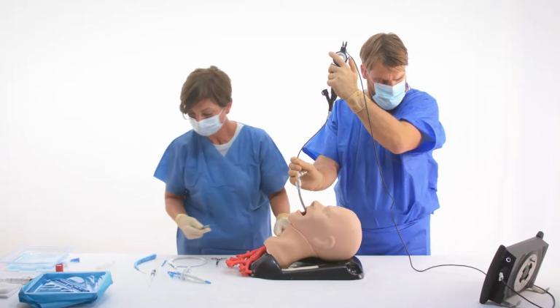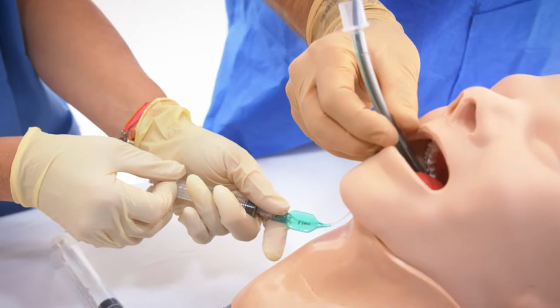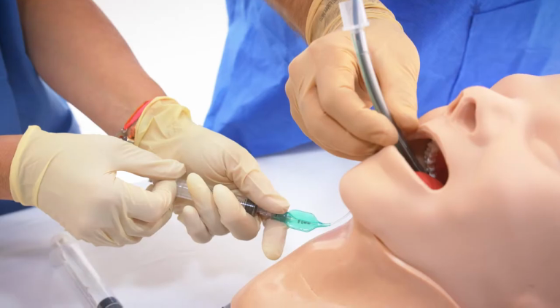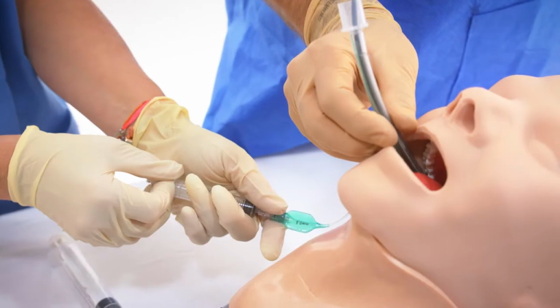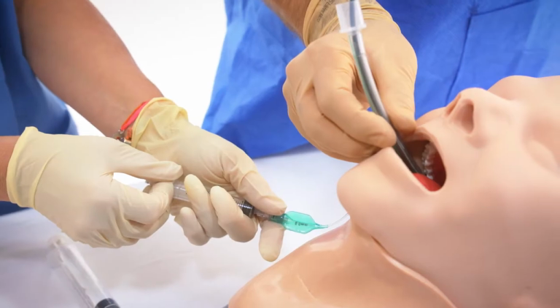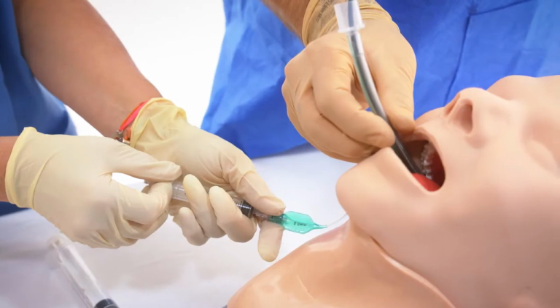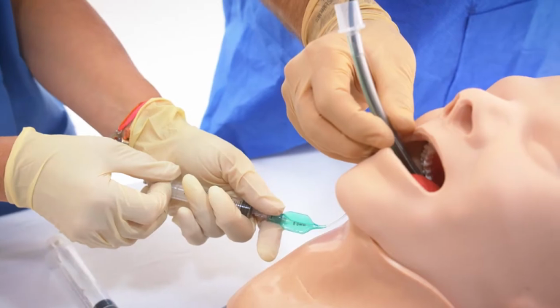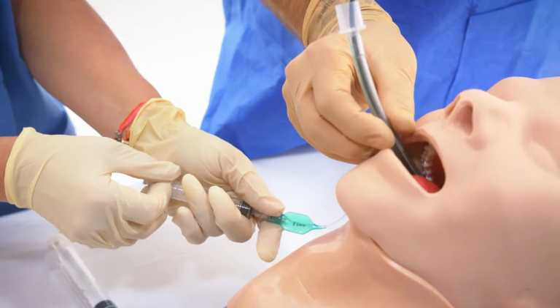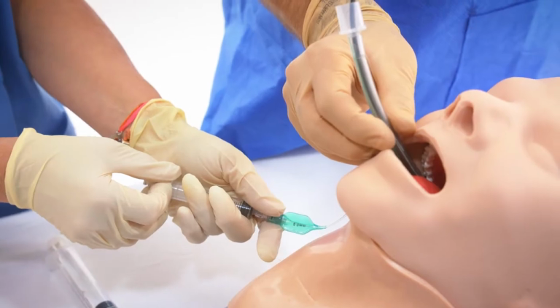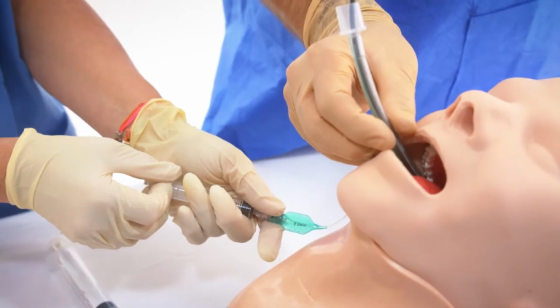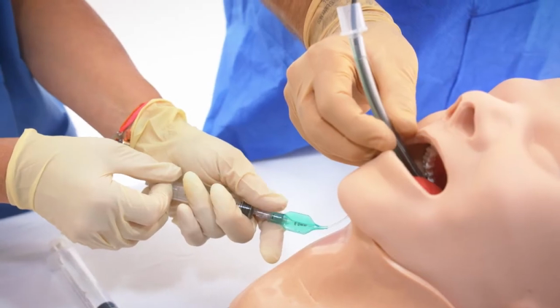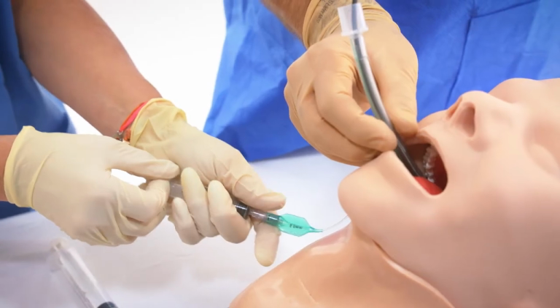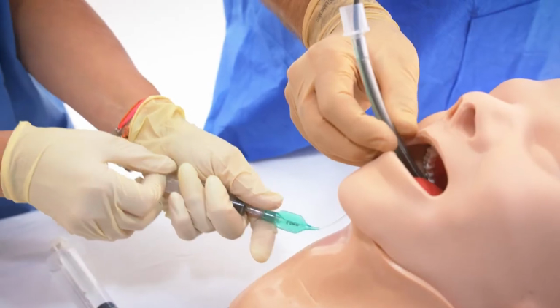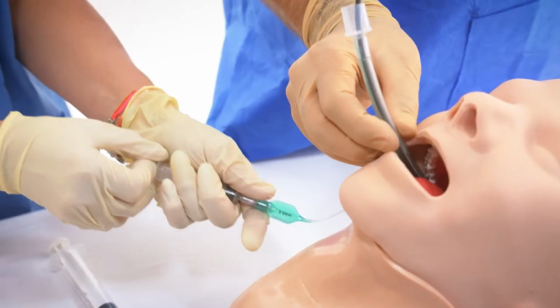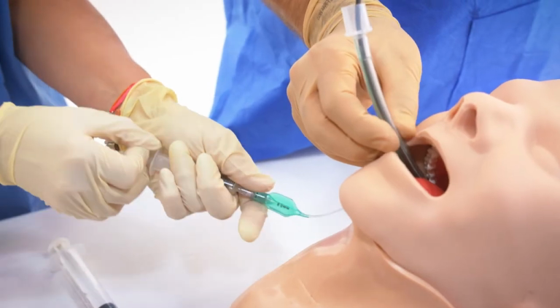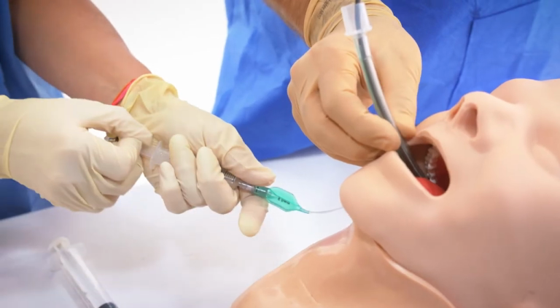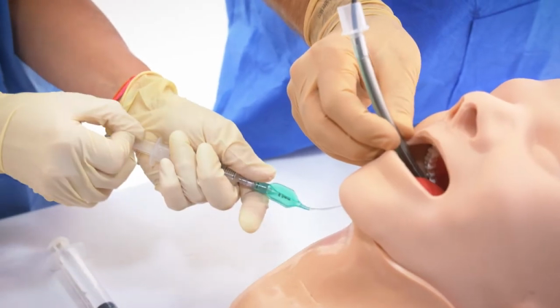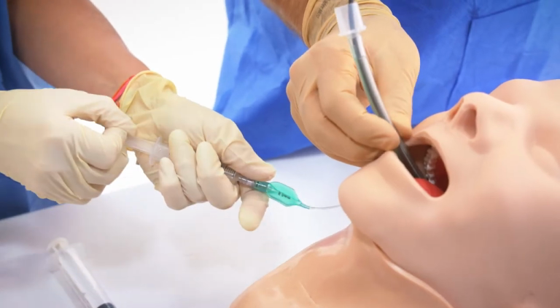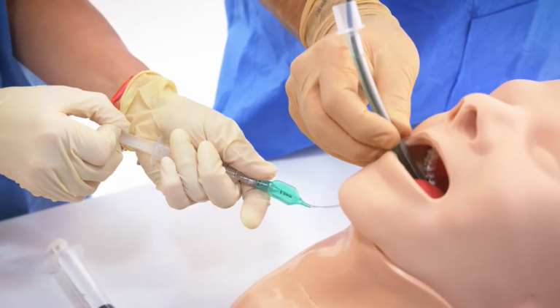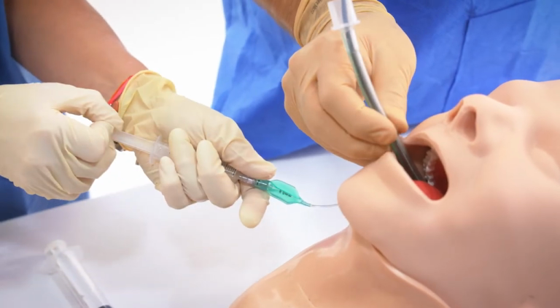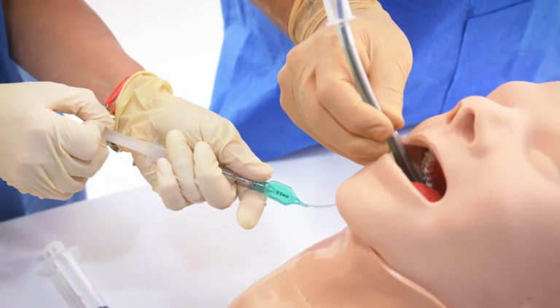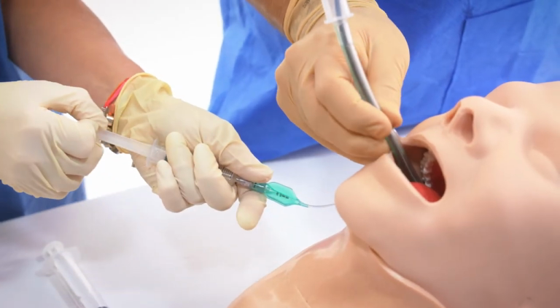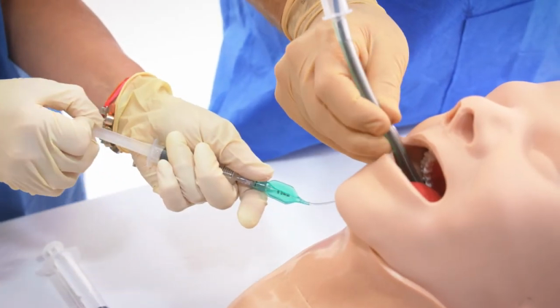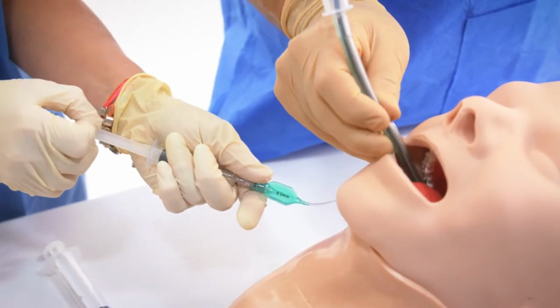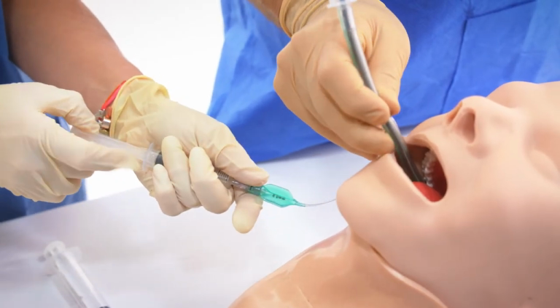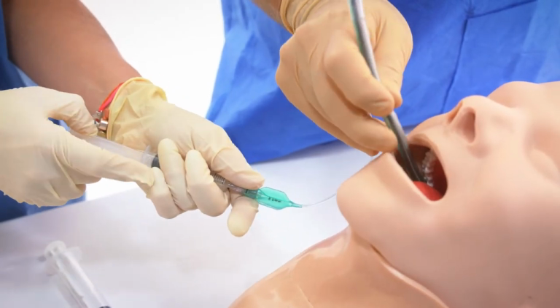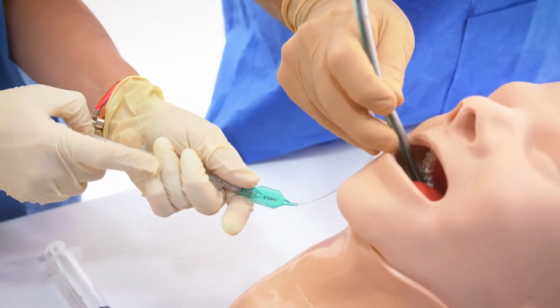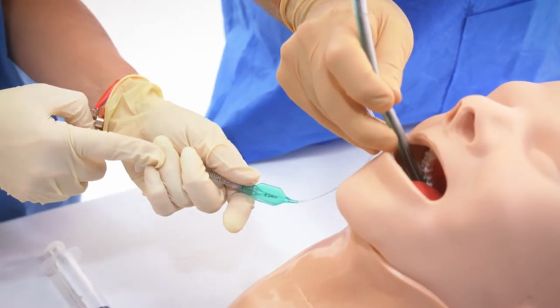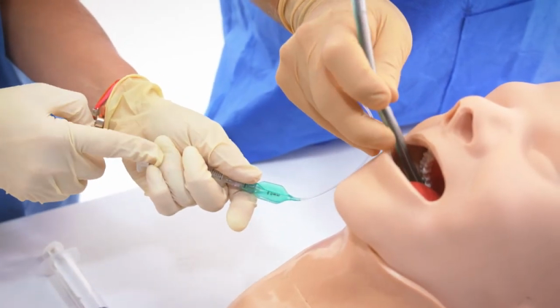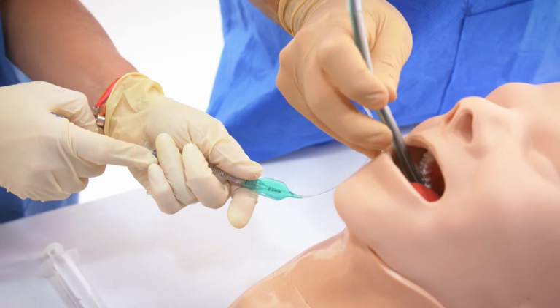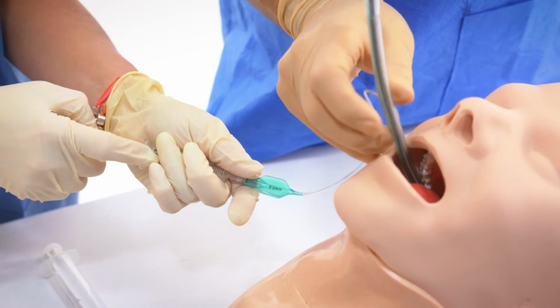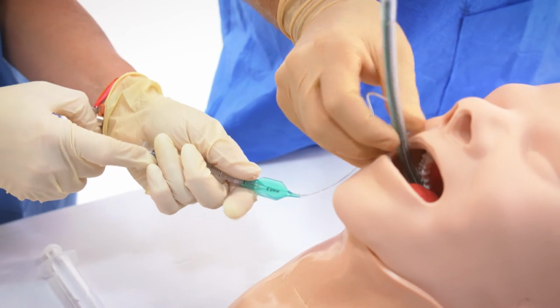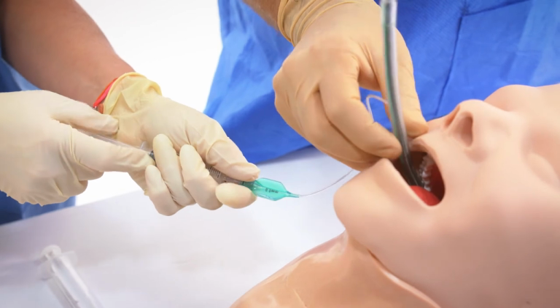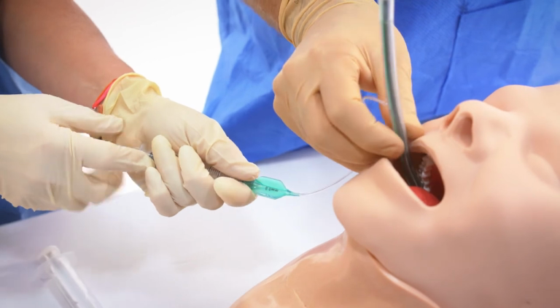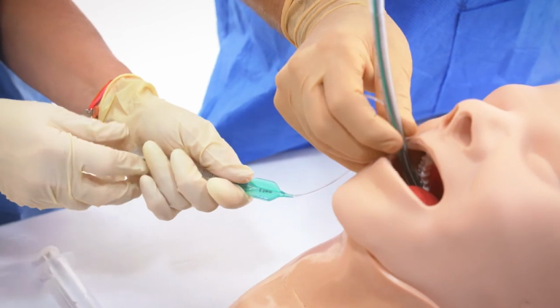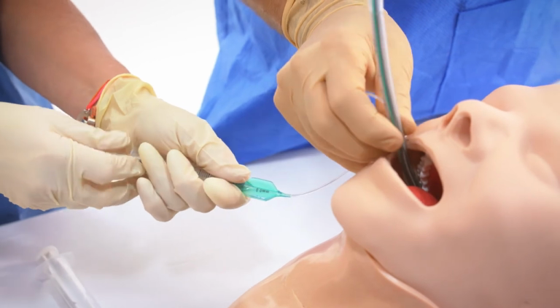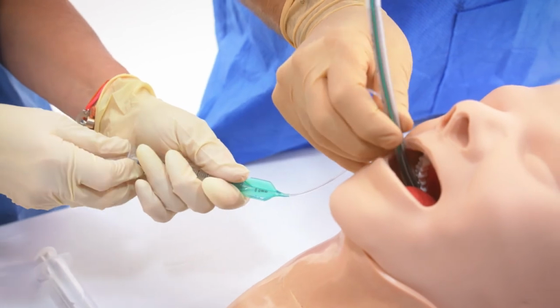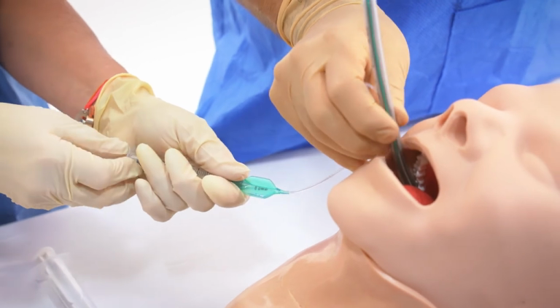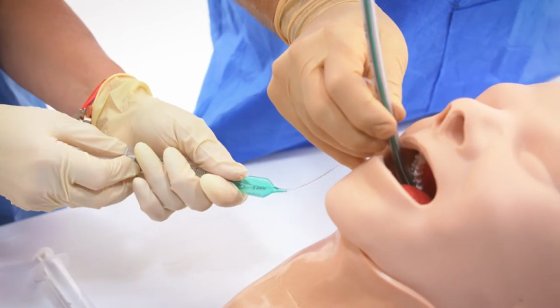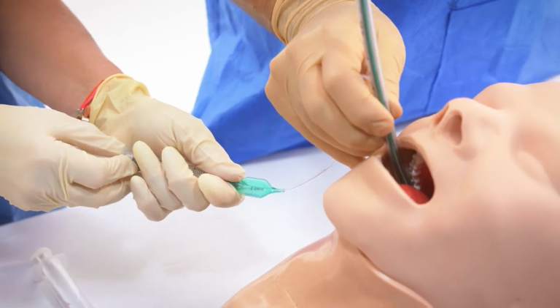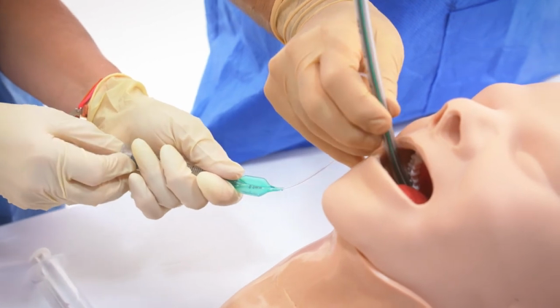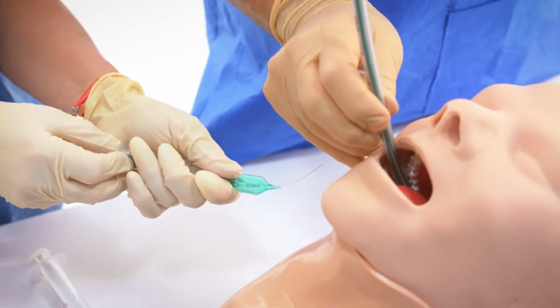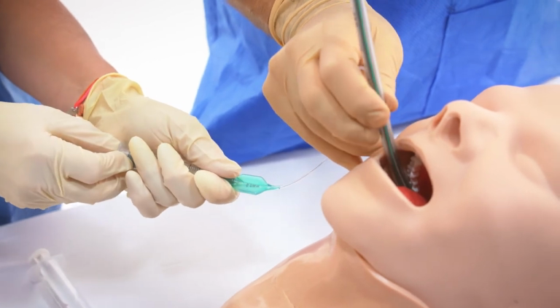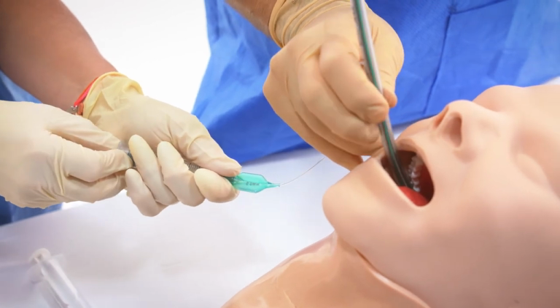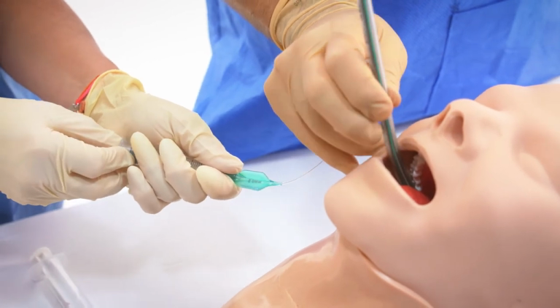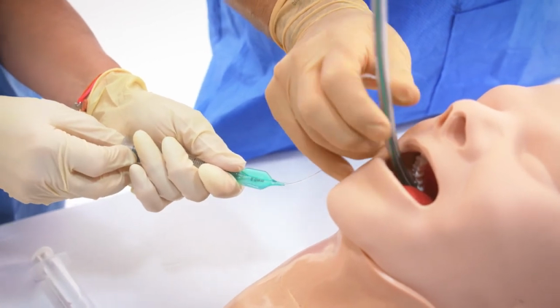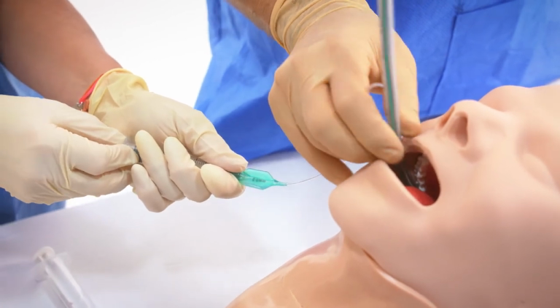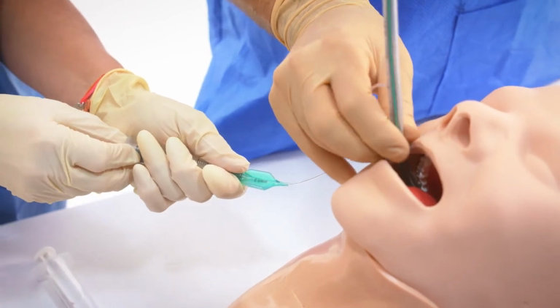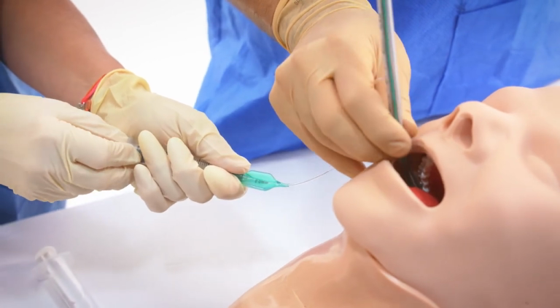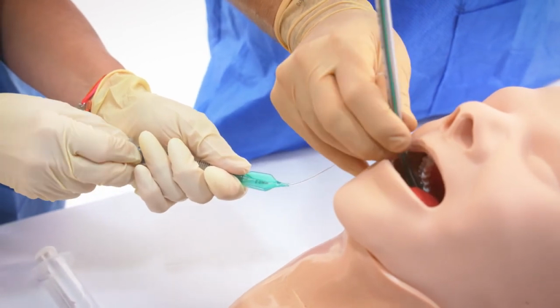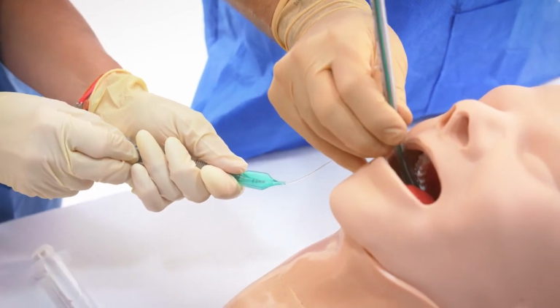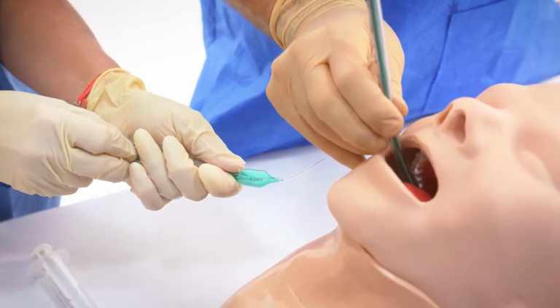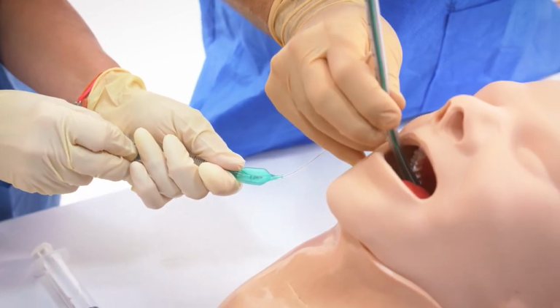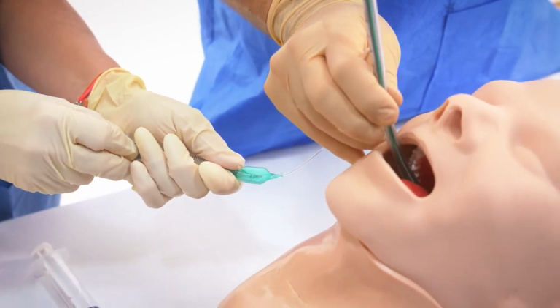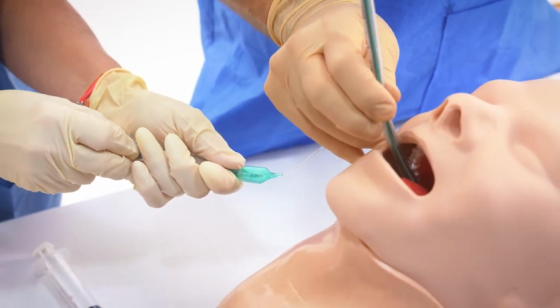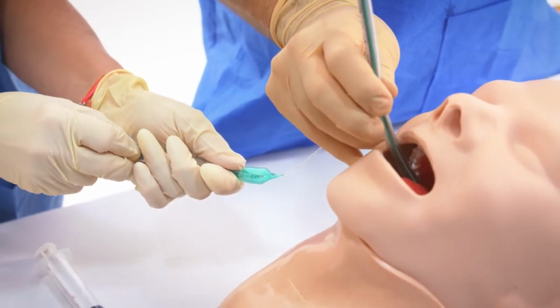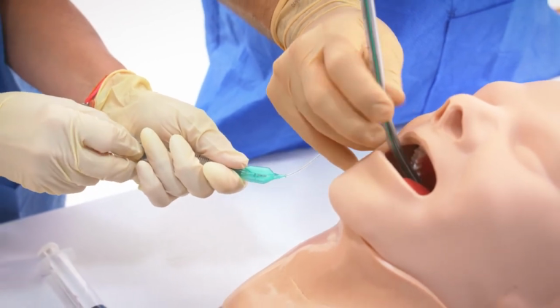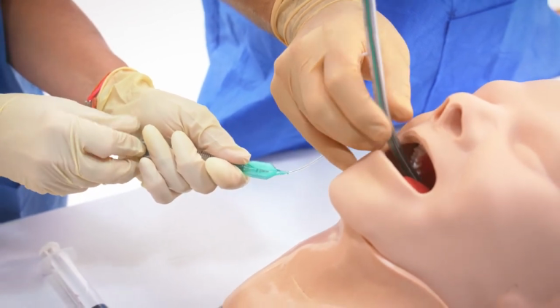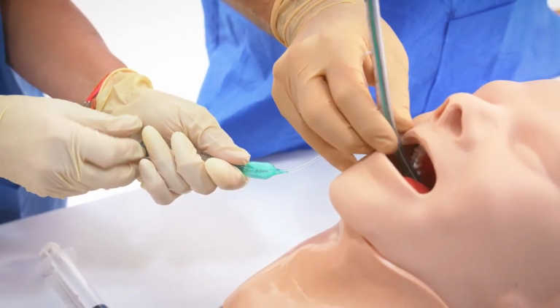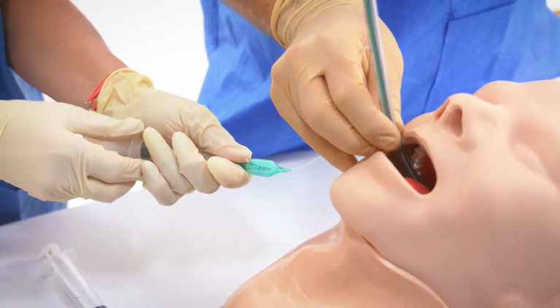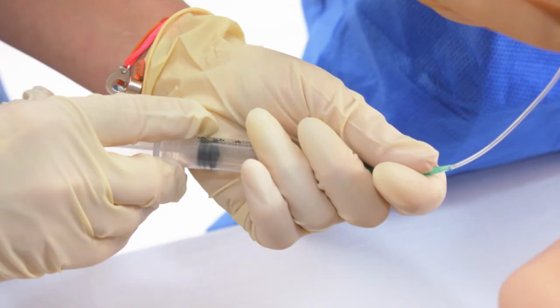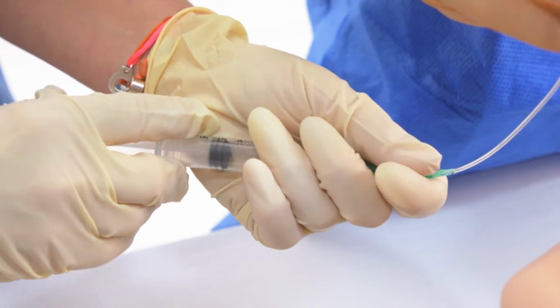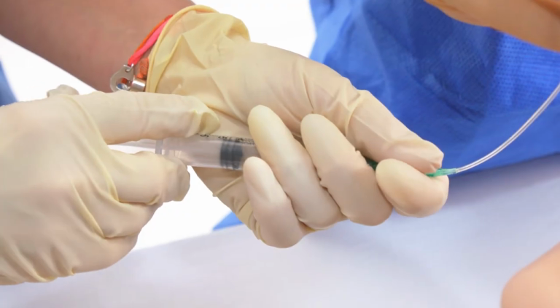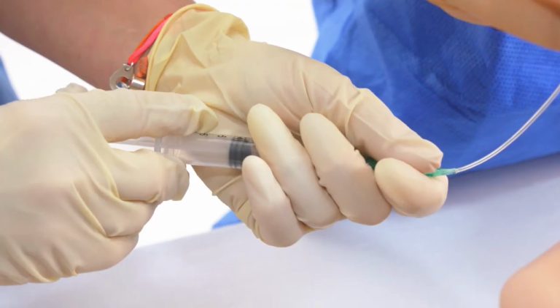The endotracheal tube cuff is deflated, placed above the insertion site but within the trachea, and reinflated.